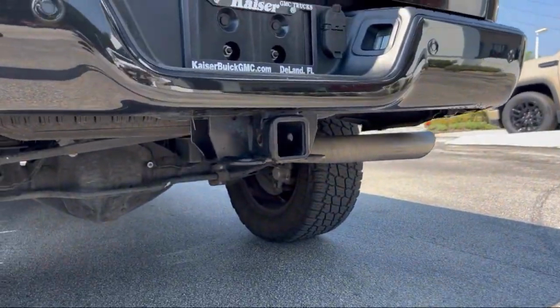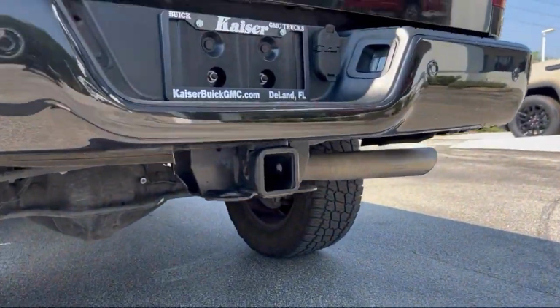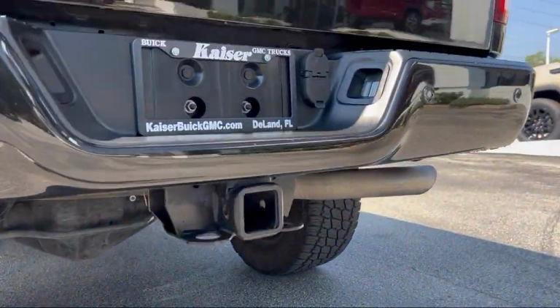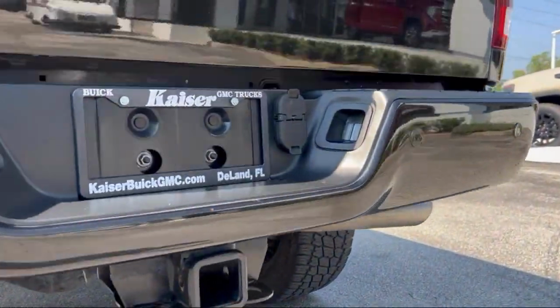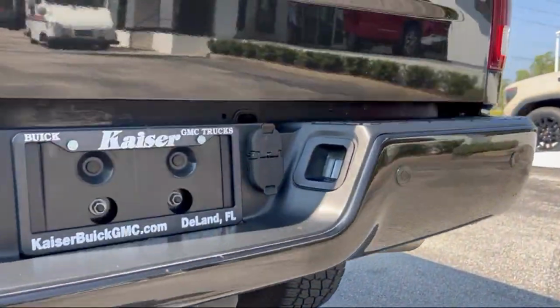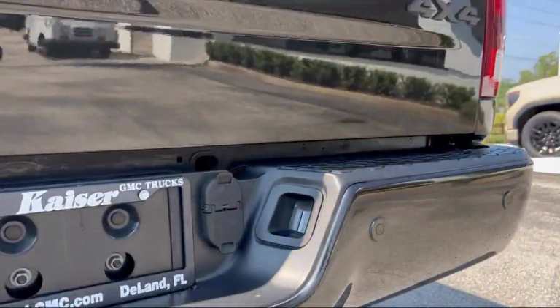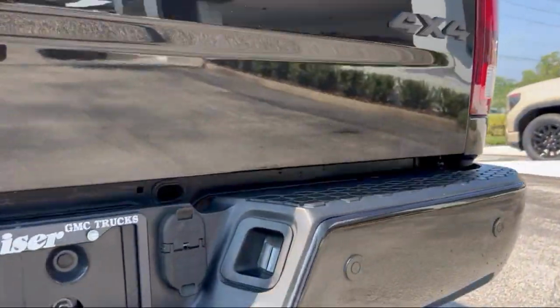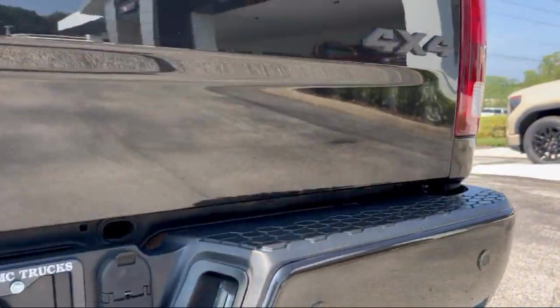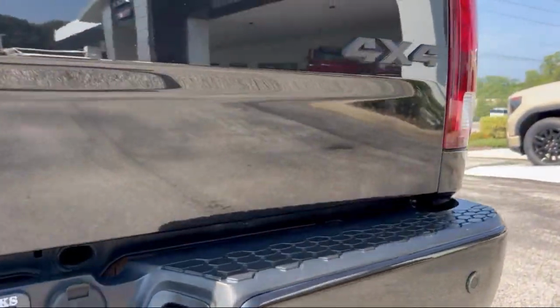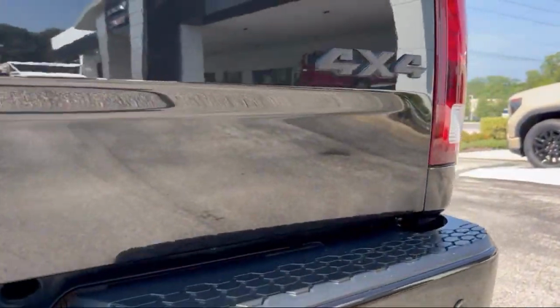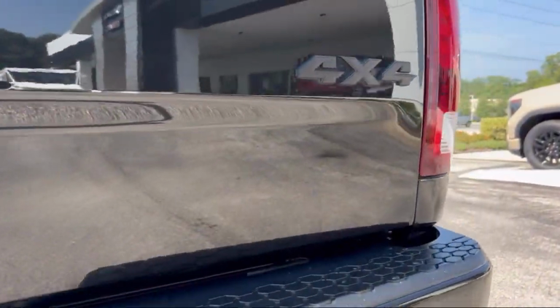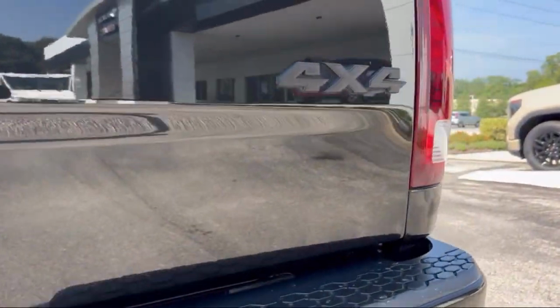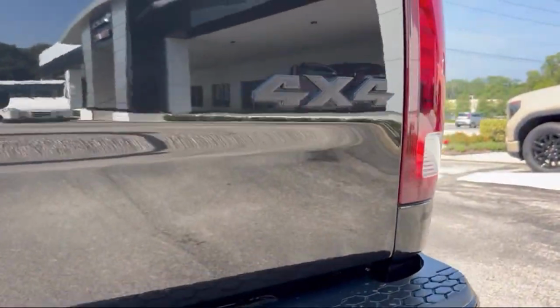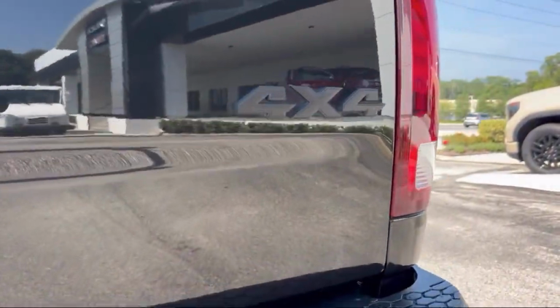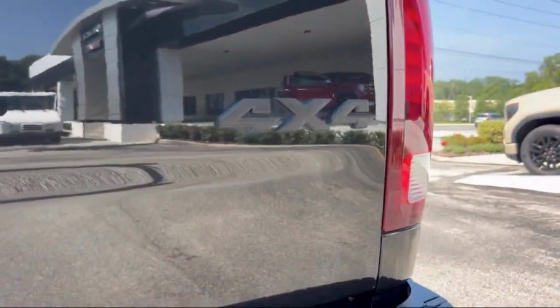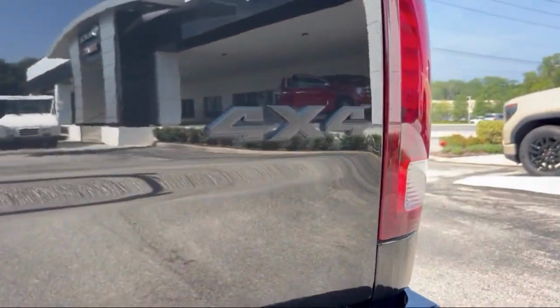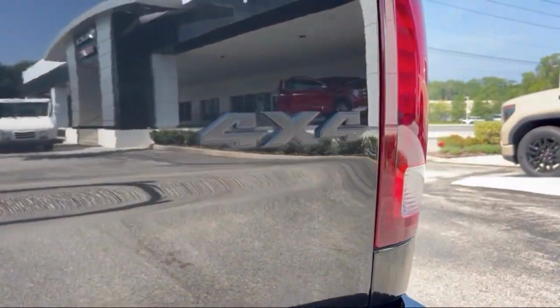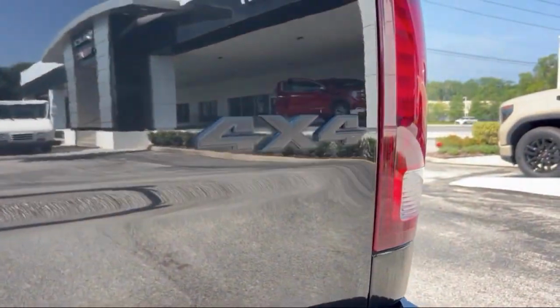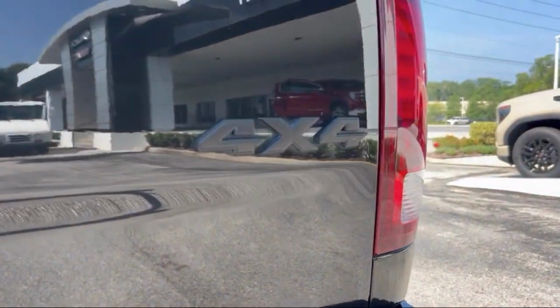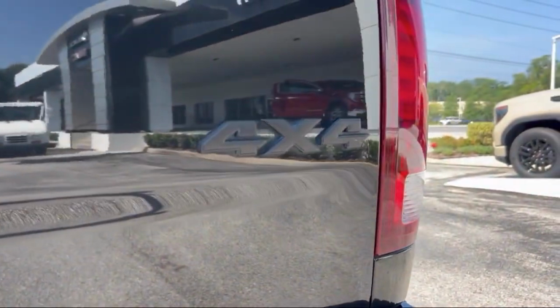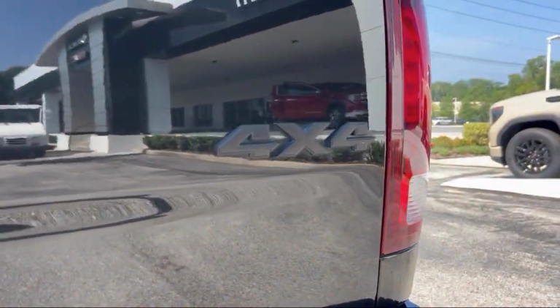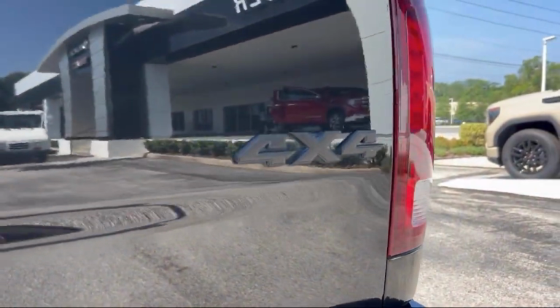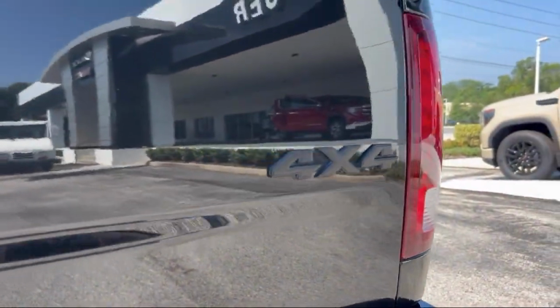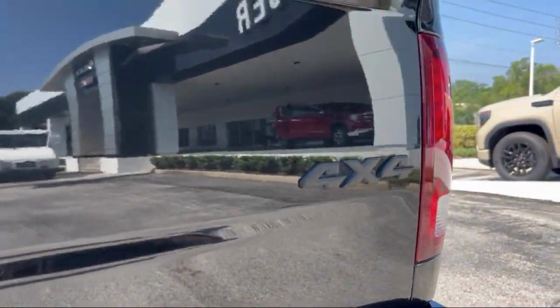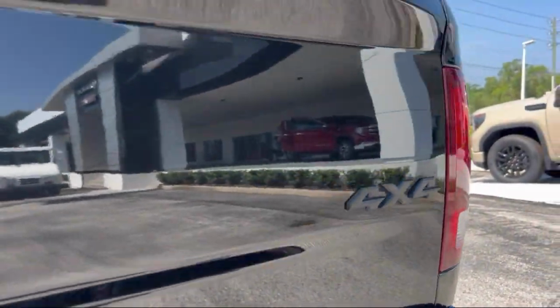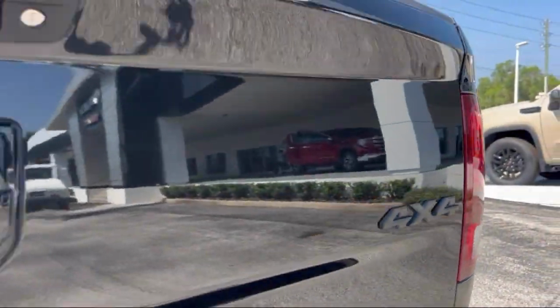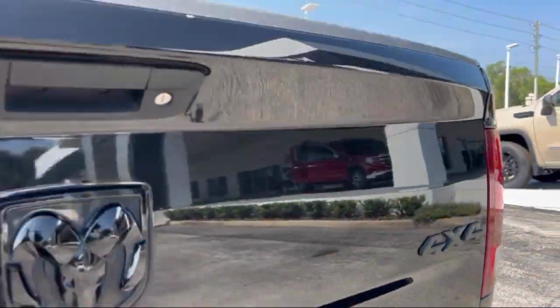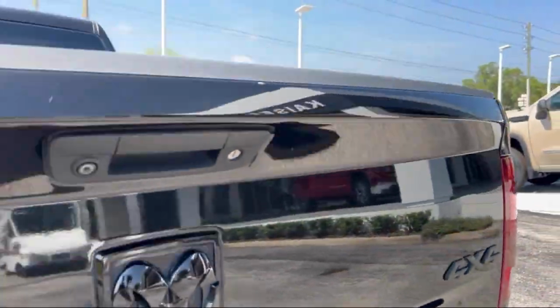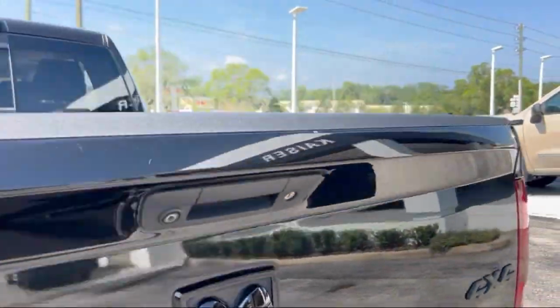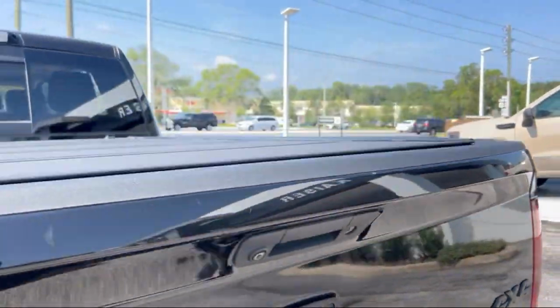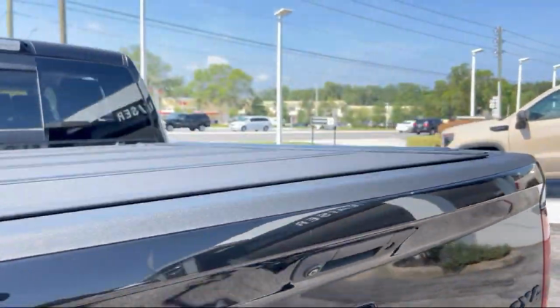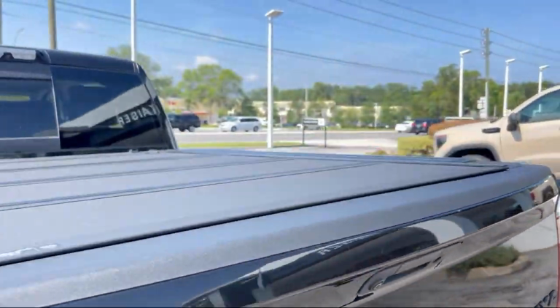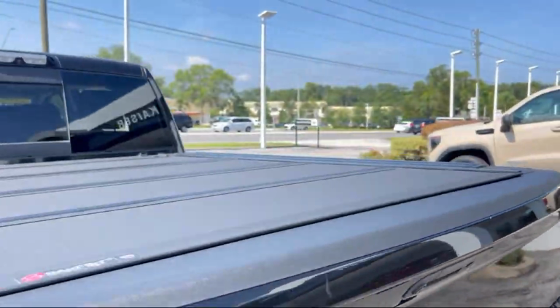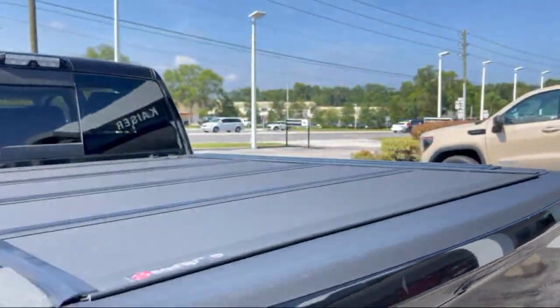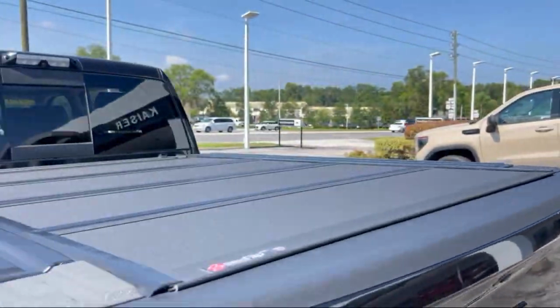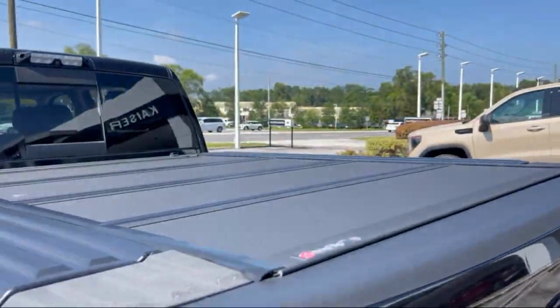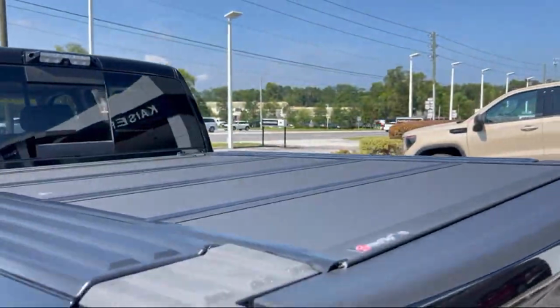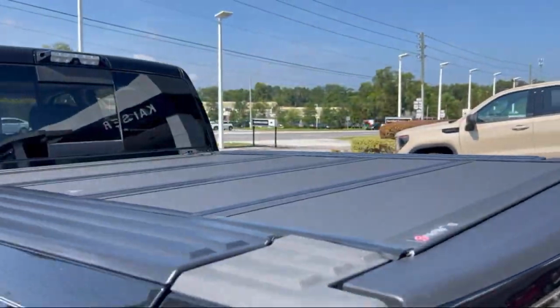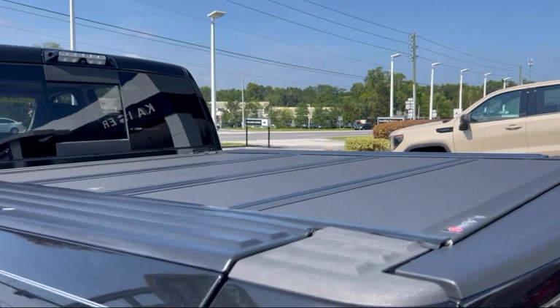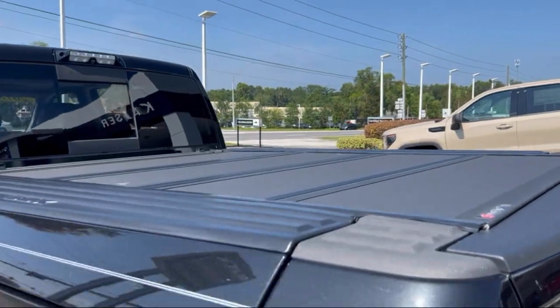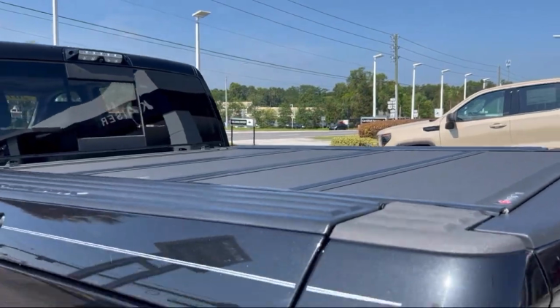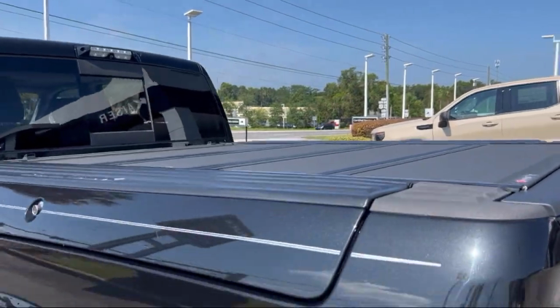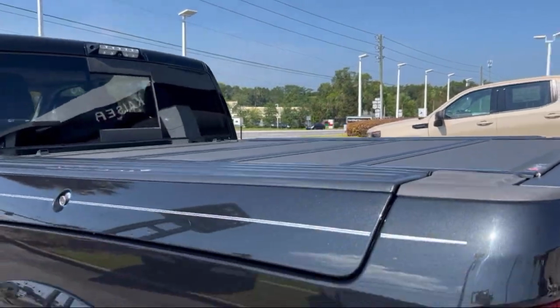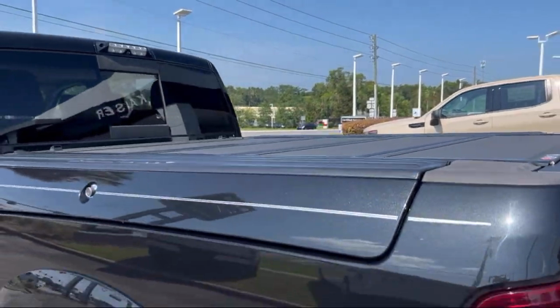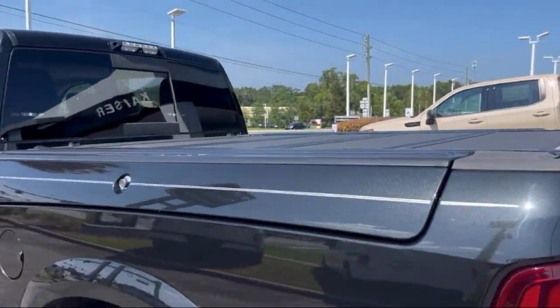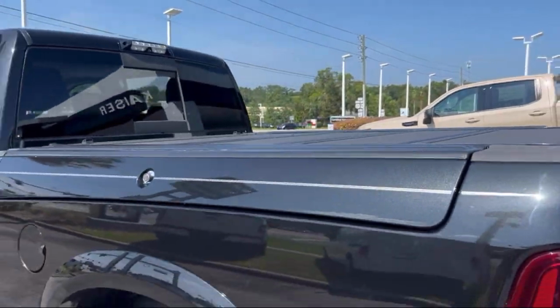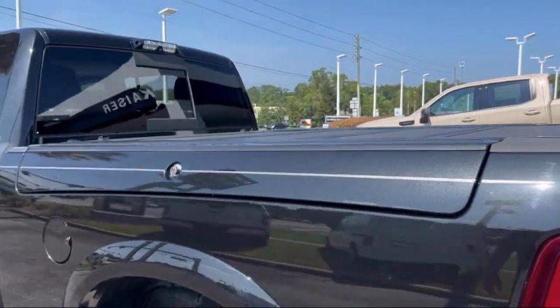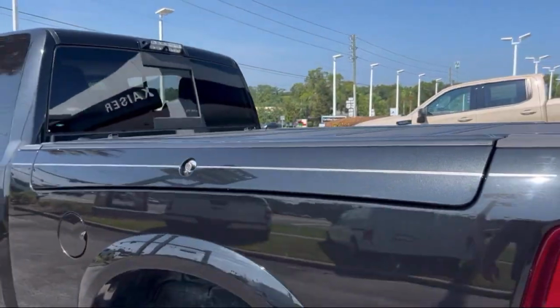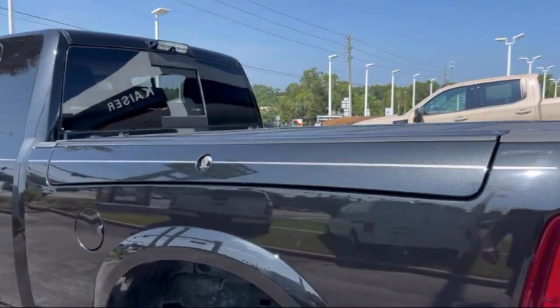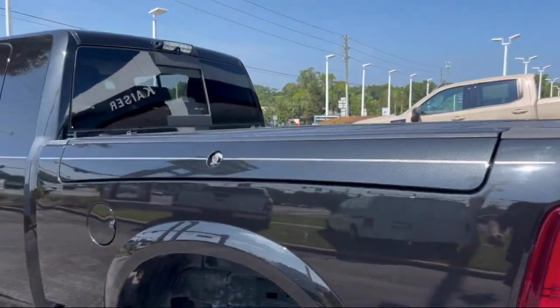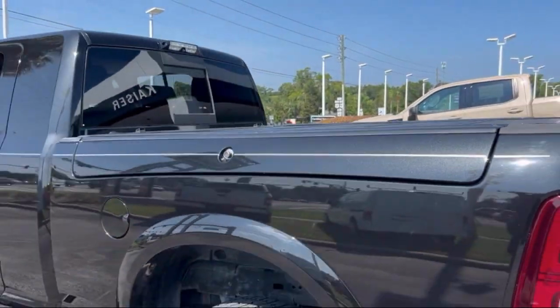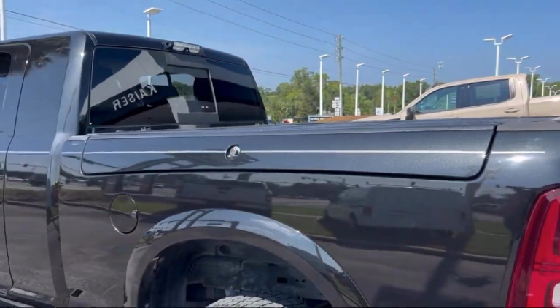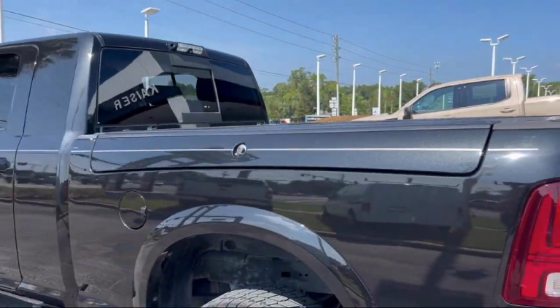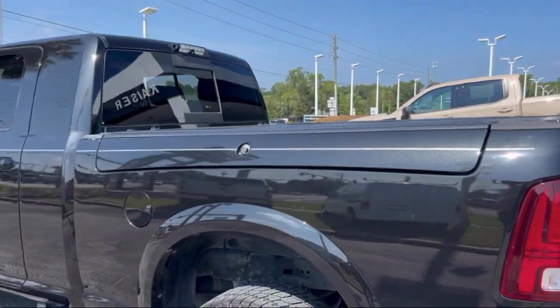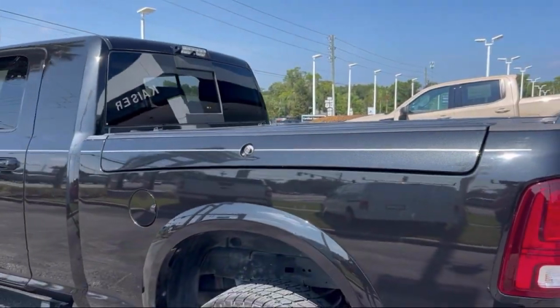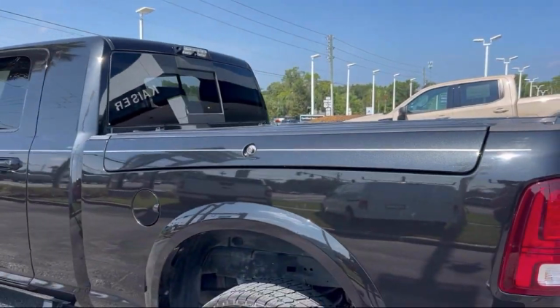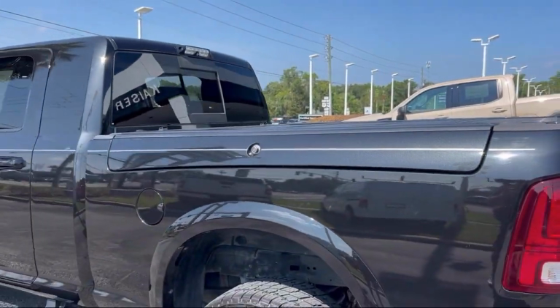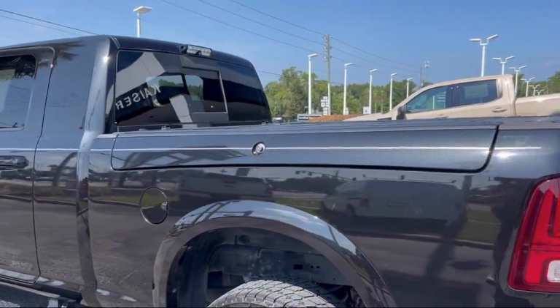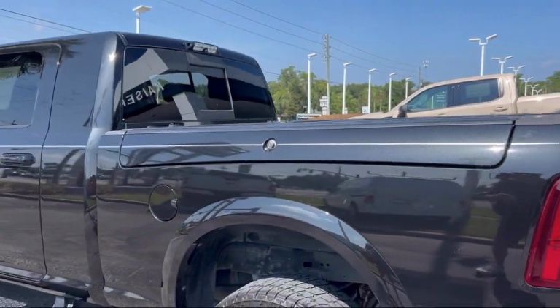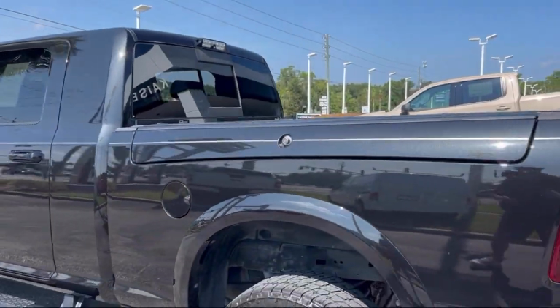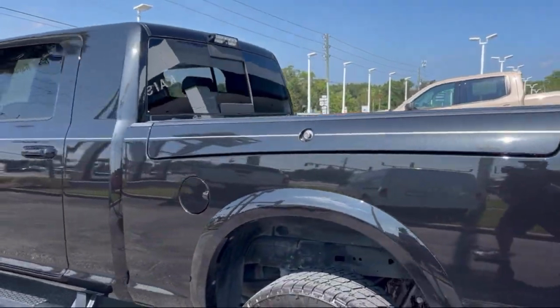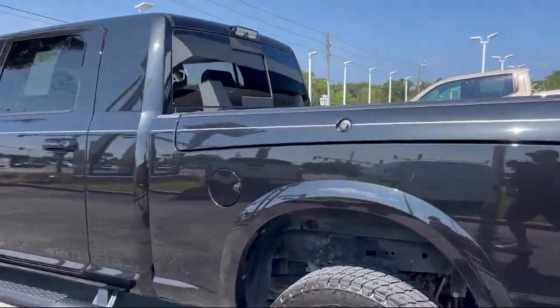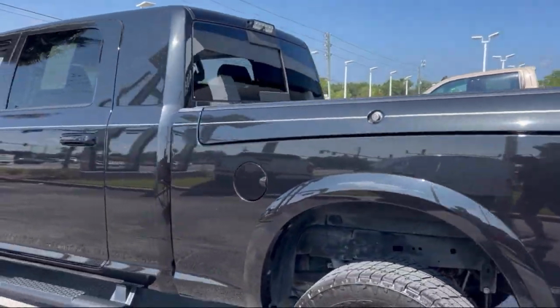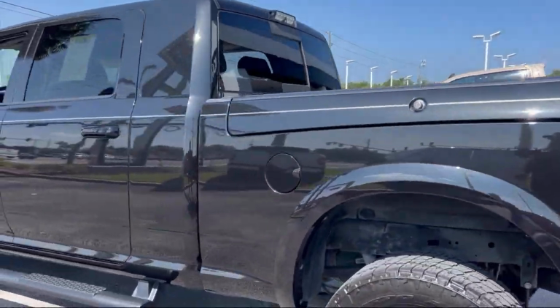It also features a garage door transmitter, HD radio, power sunroof, and has less than 55,000 miles on the odometer.